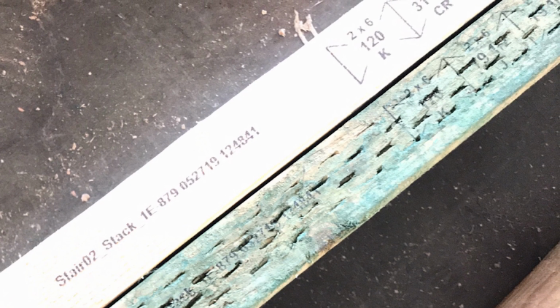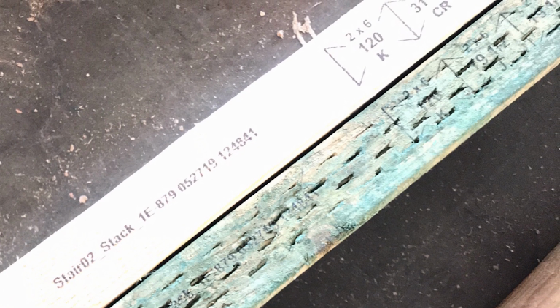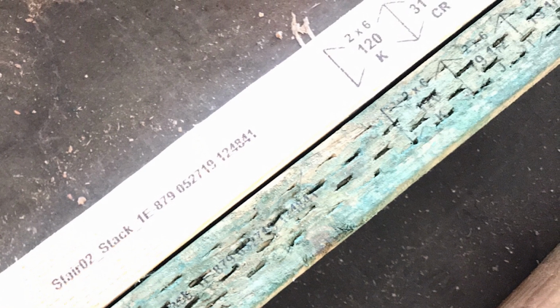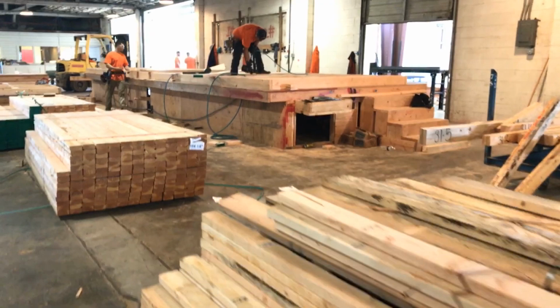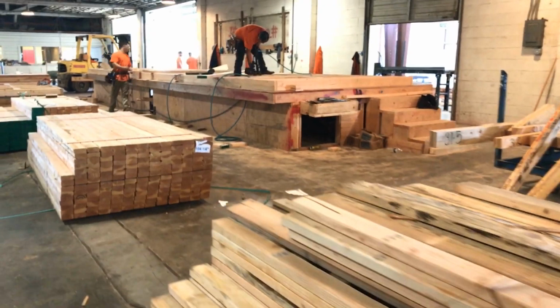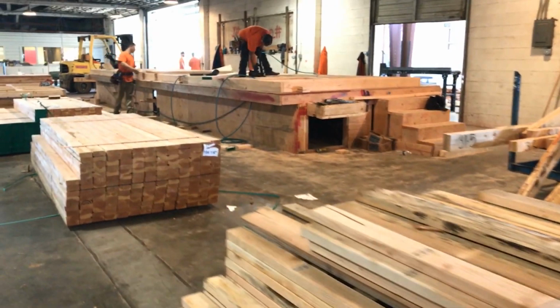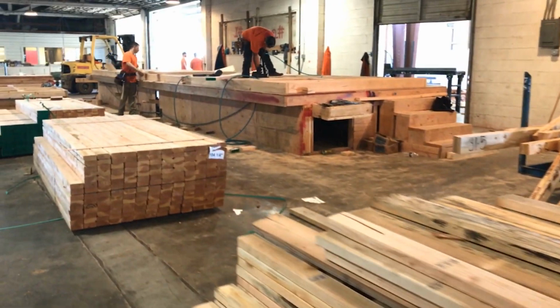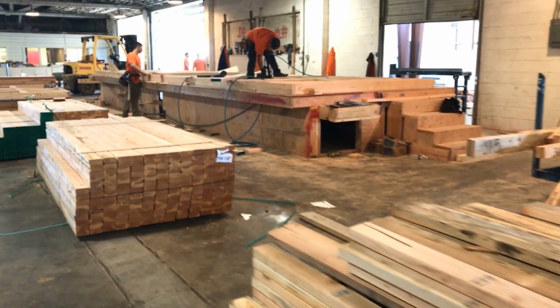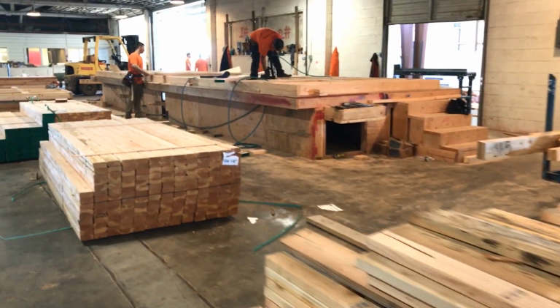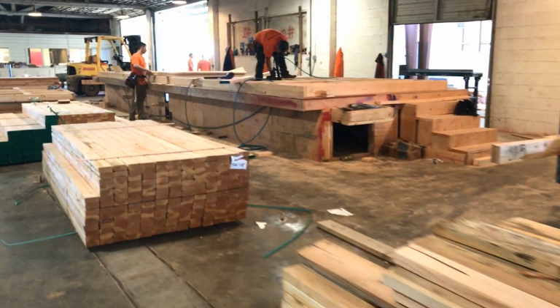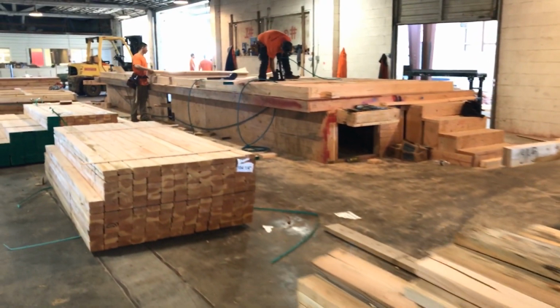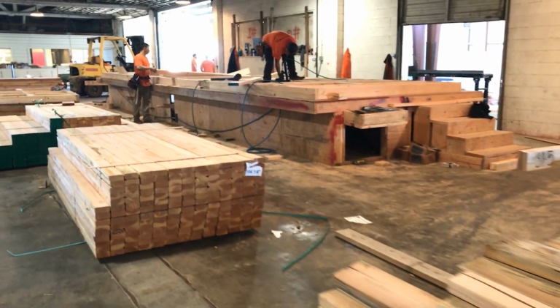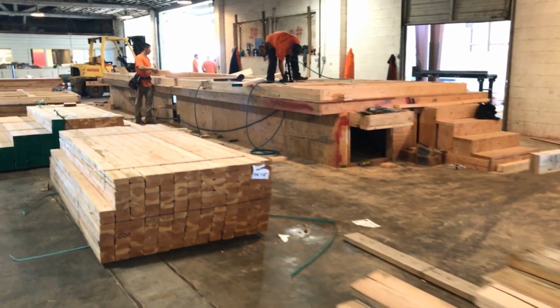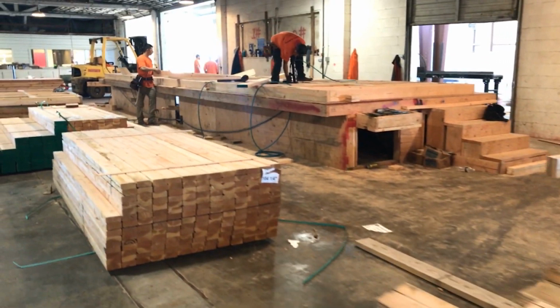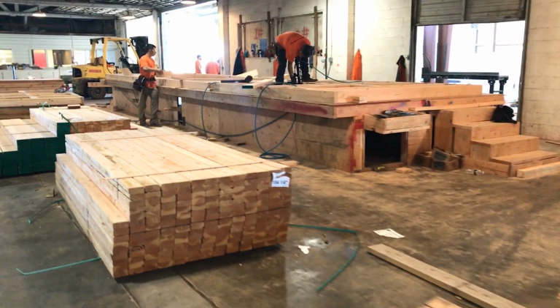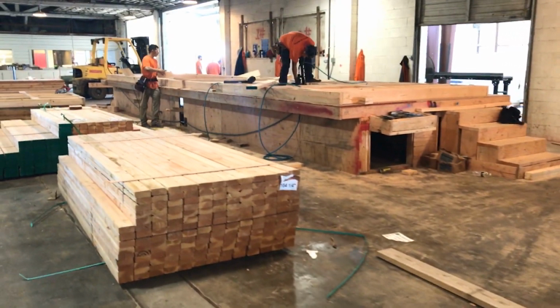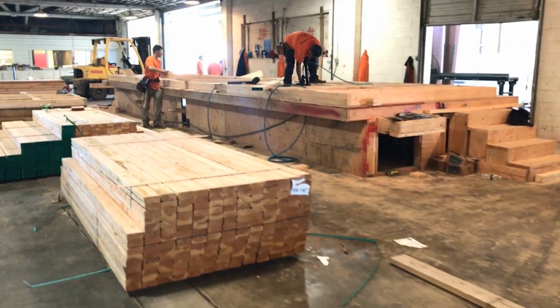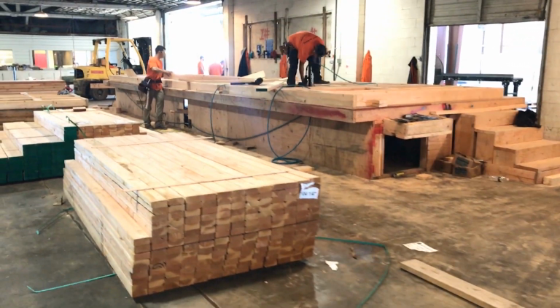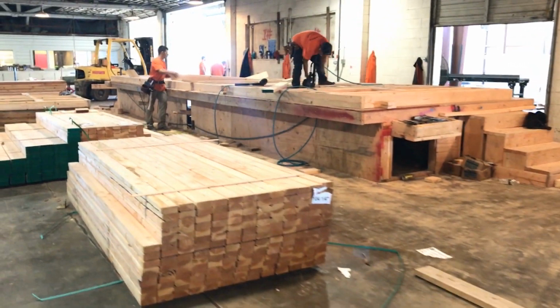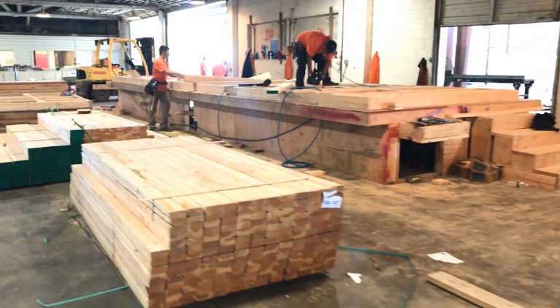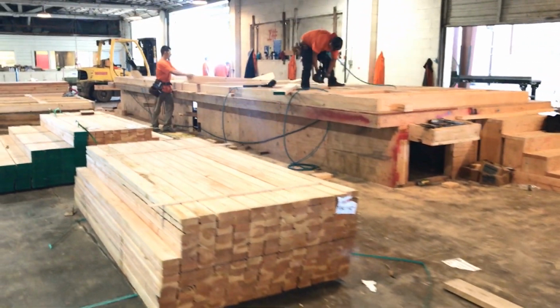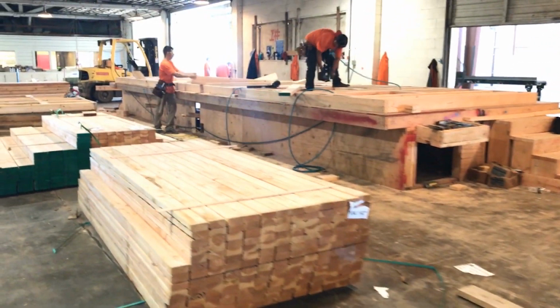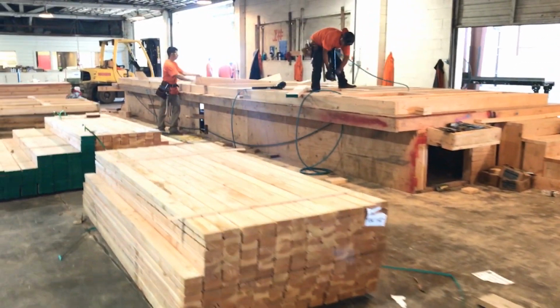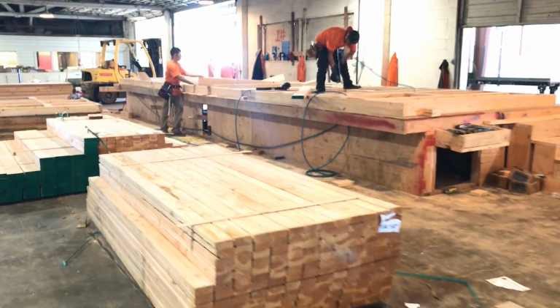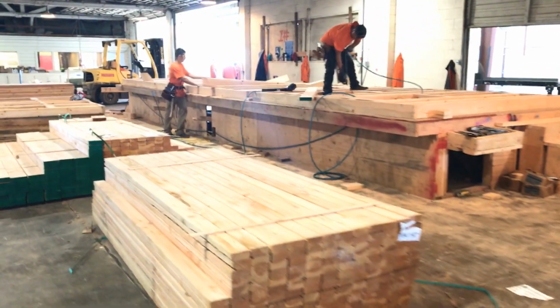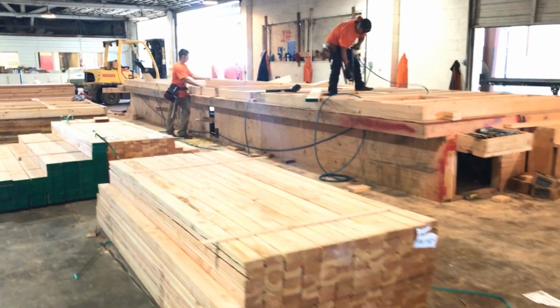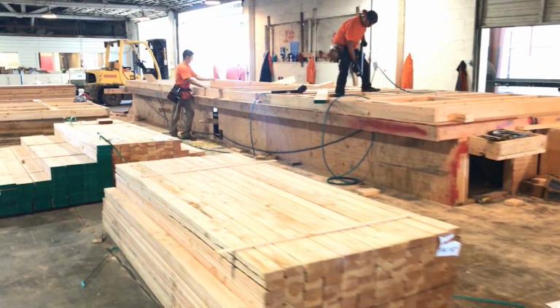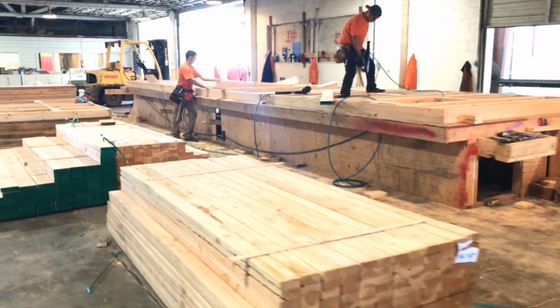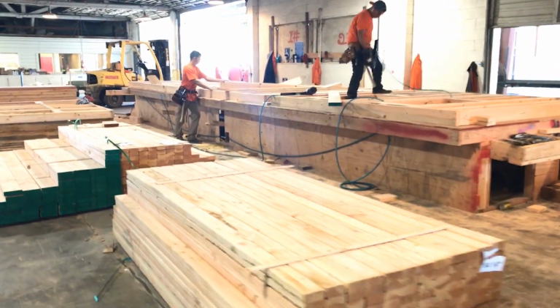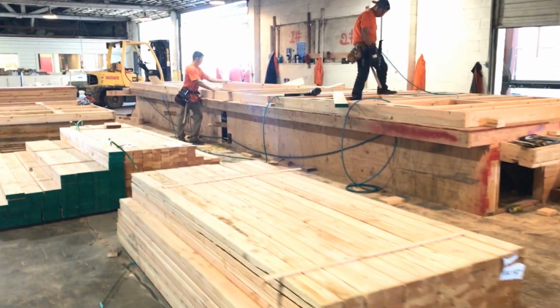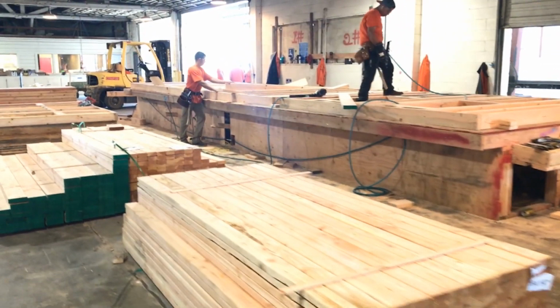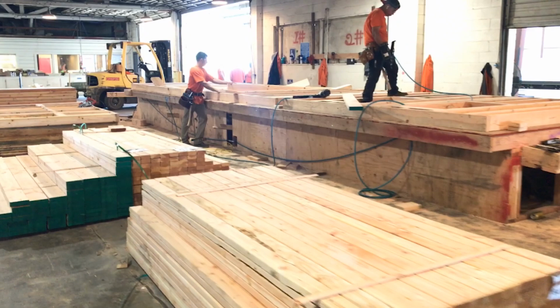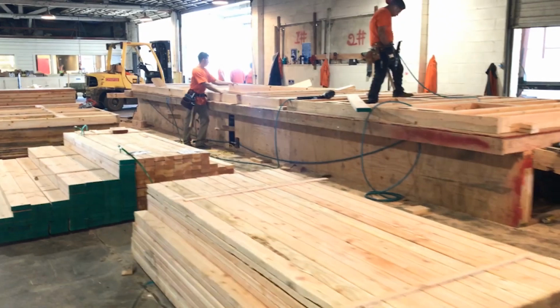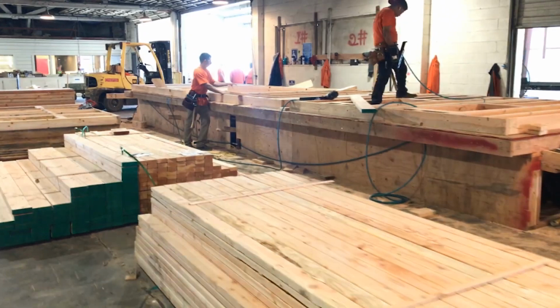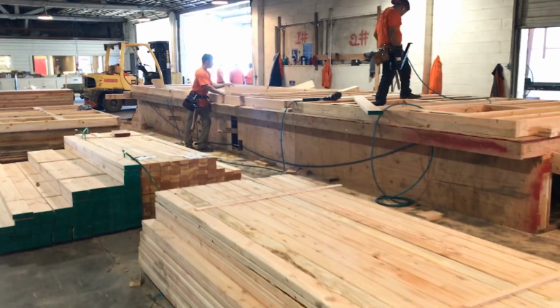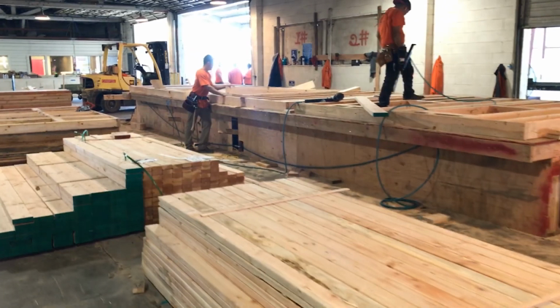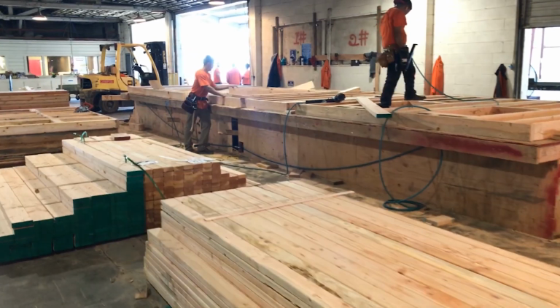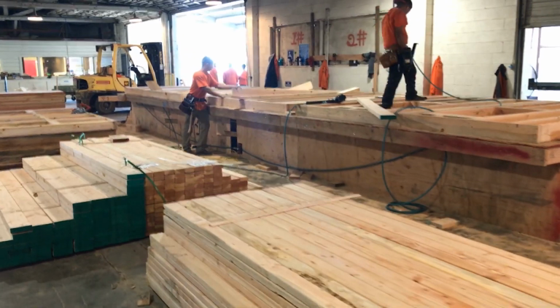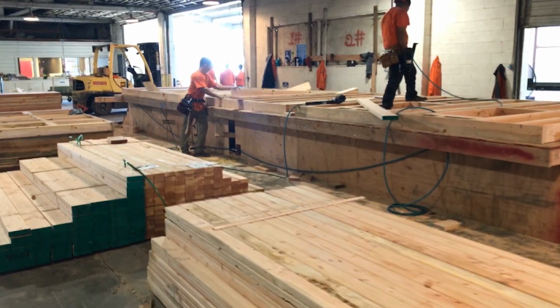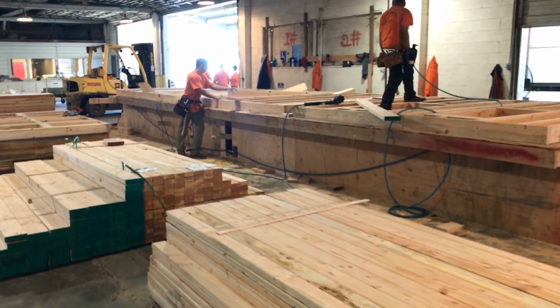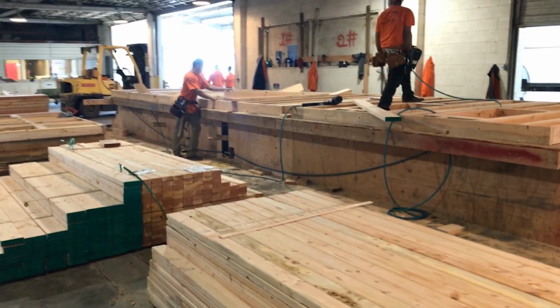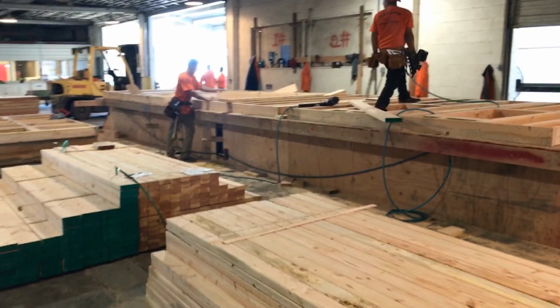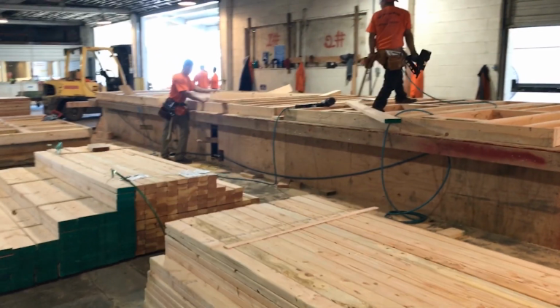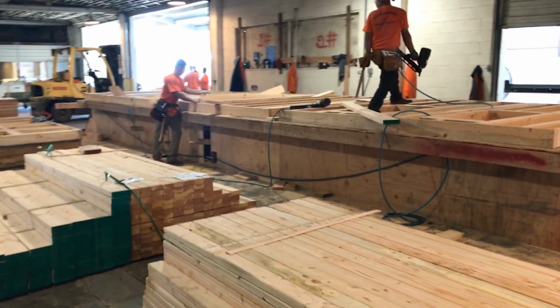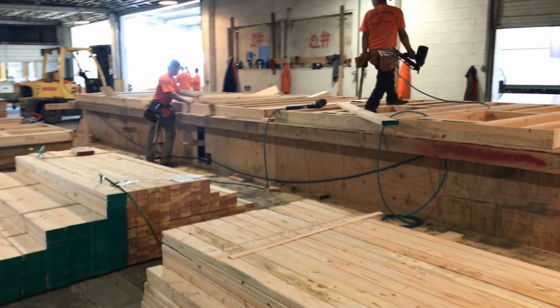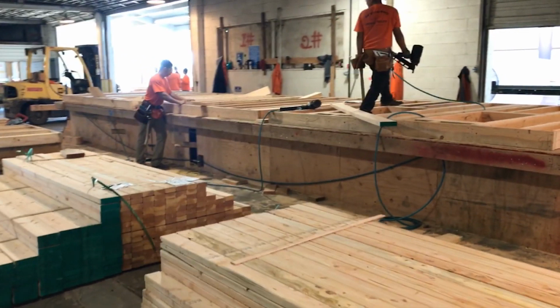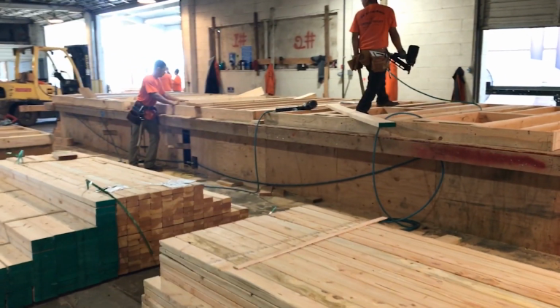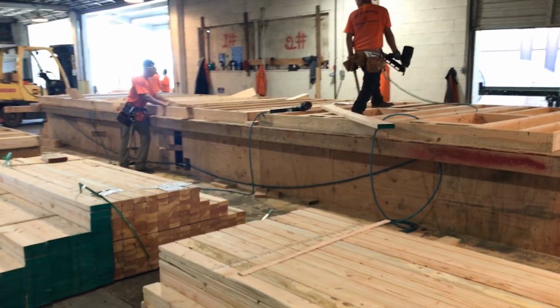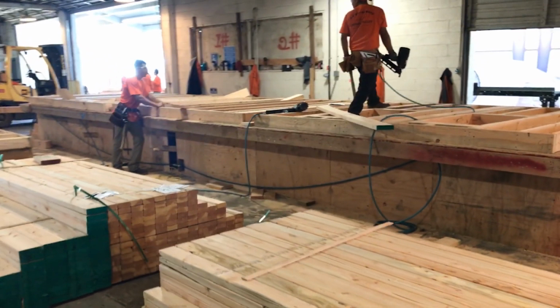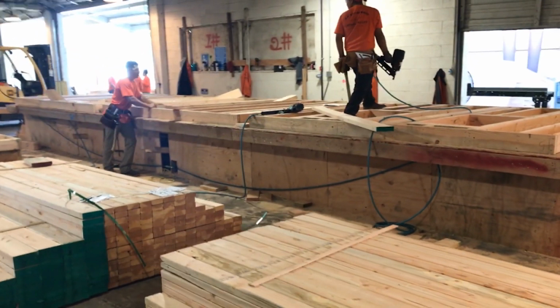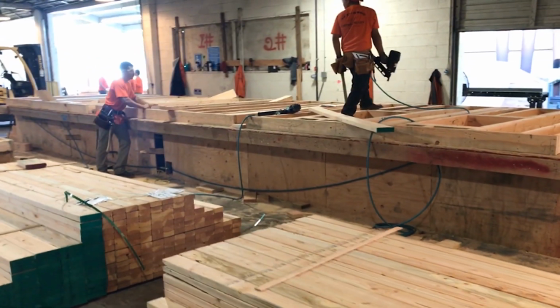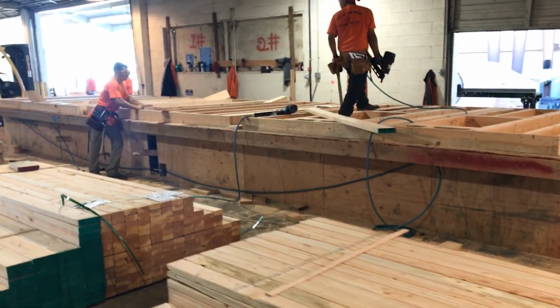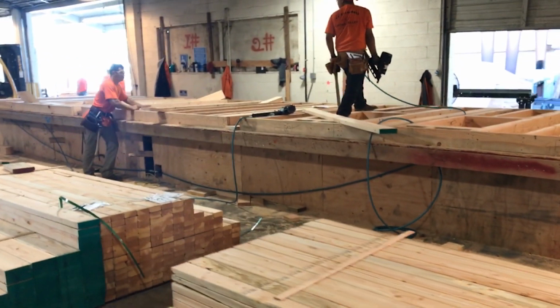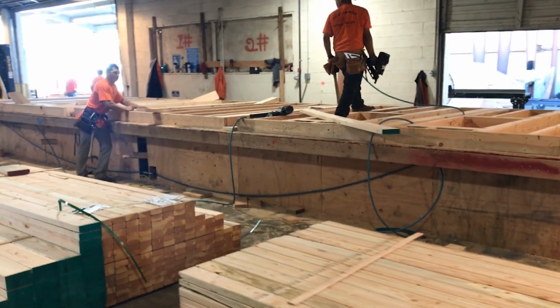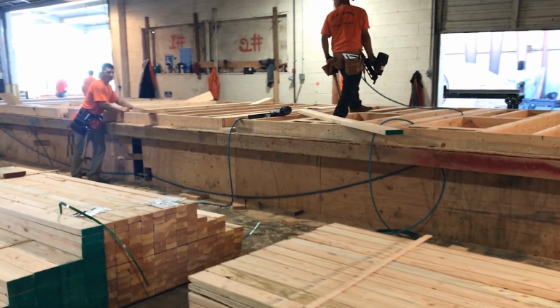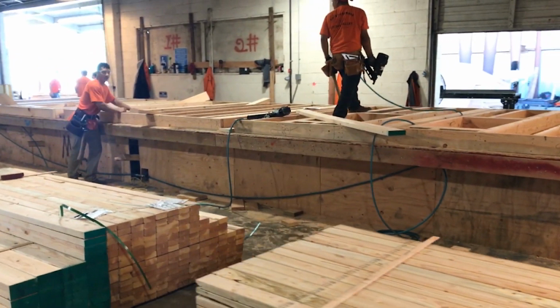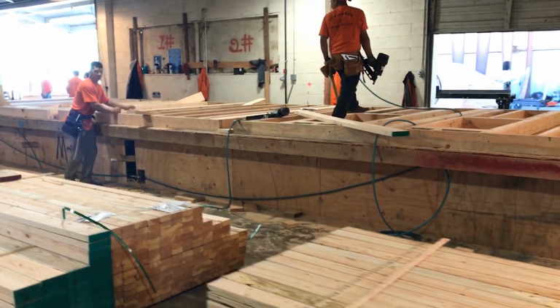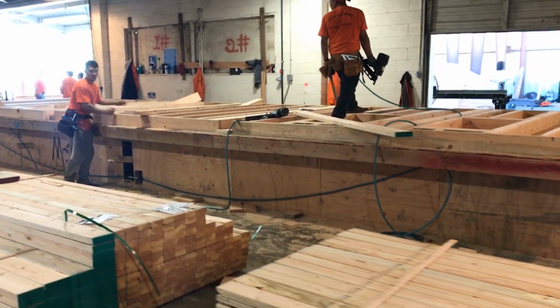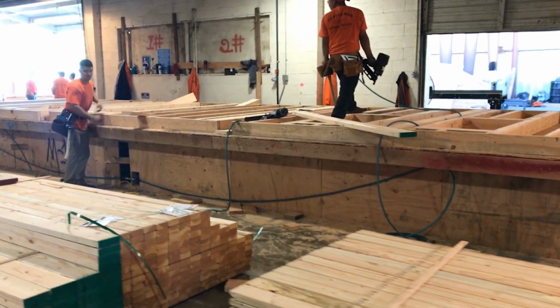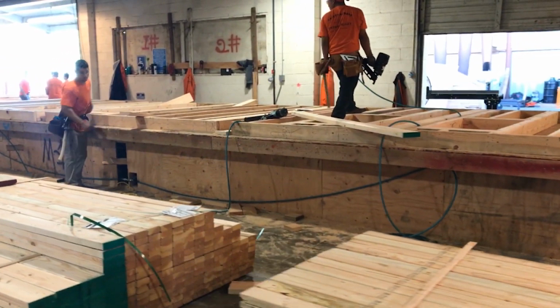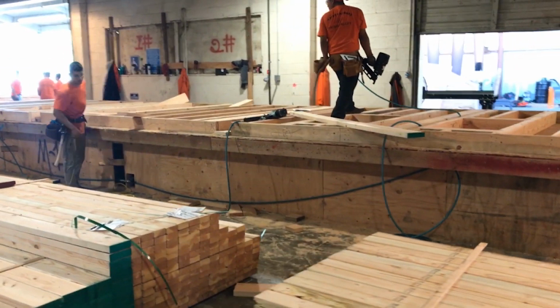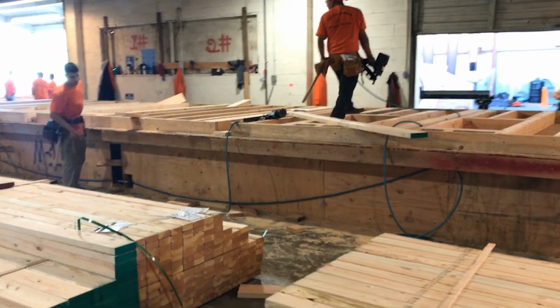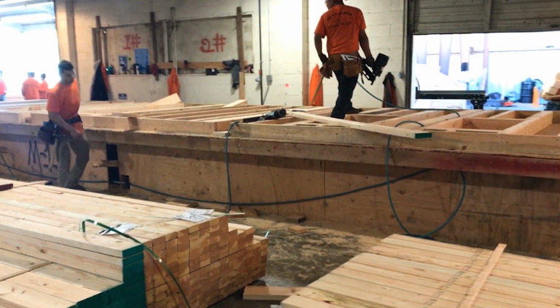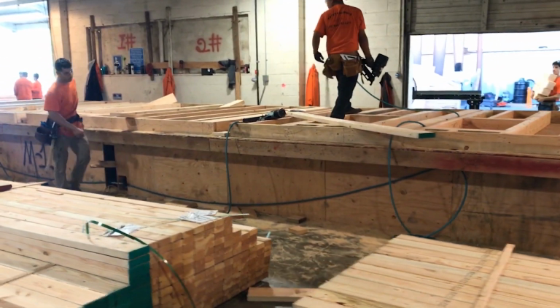Once on the shop floor, panels are quickly assembled and stacked per specifications to ensure easy installation in the field.